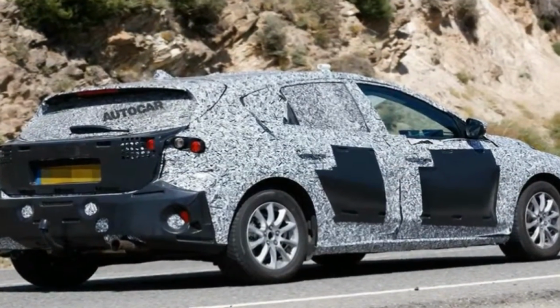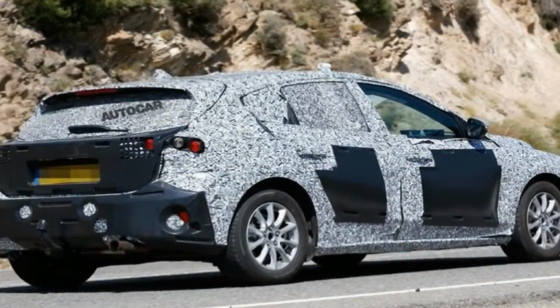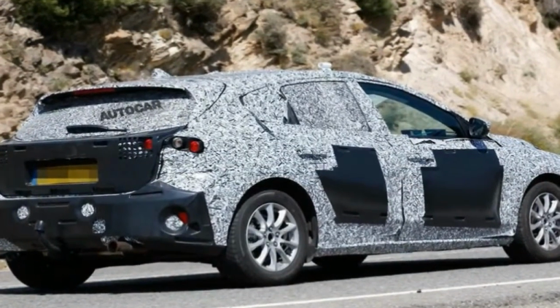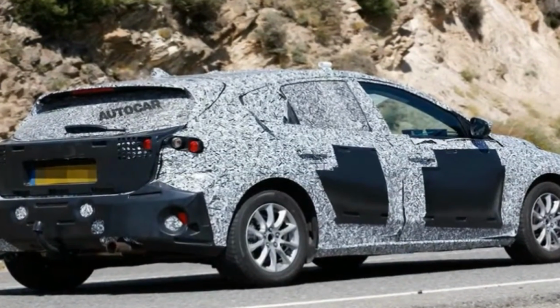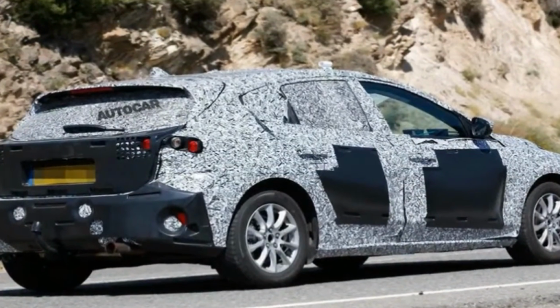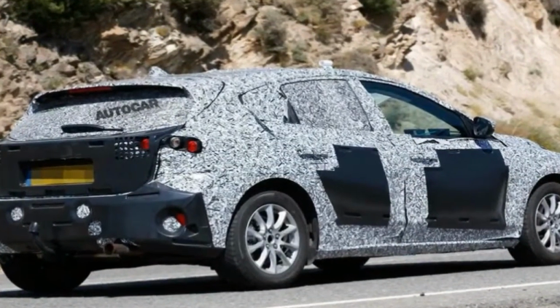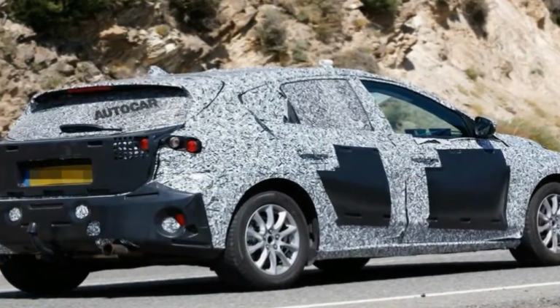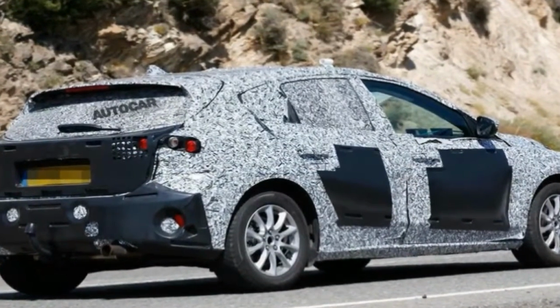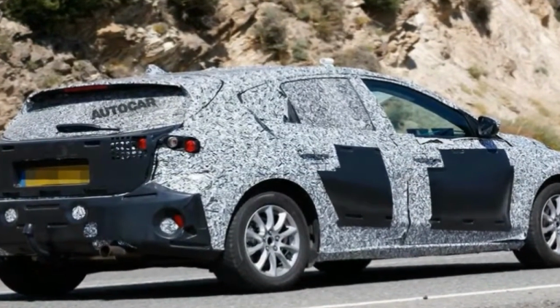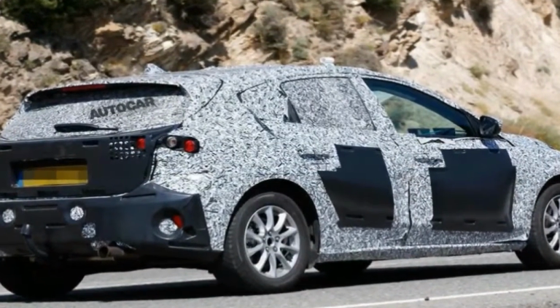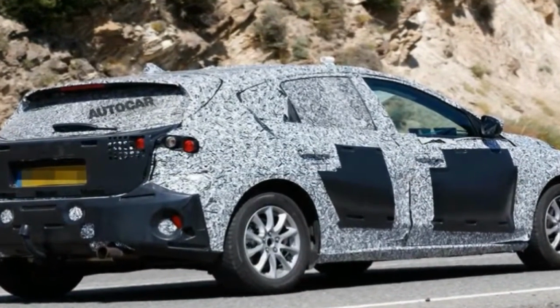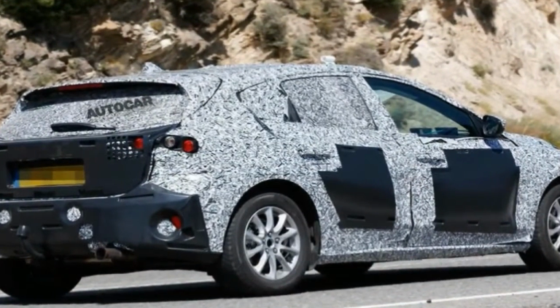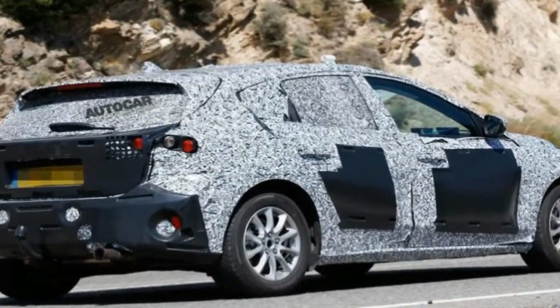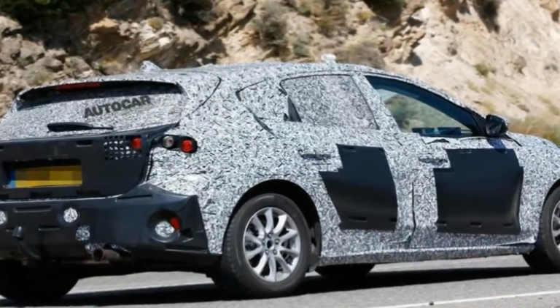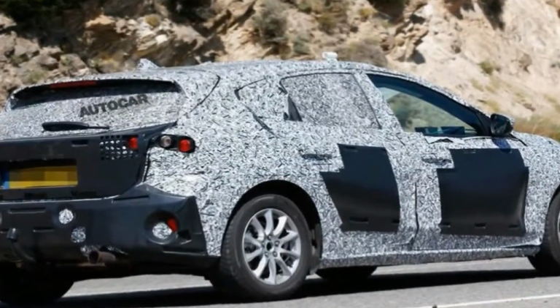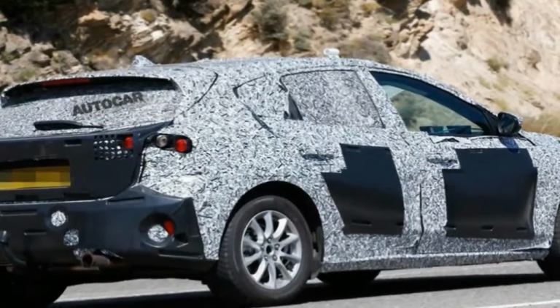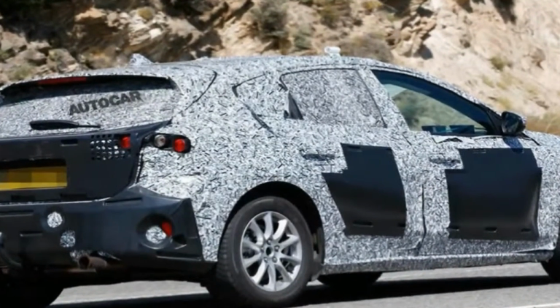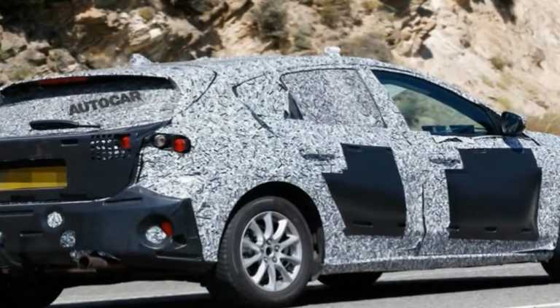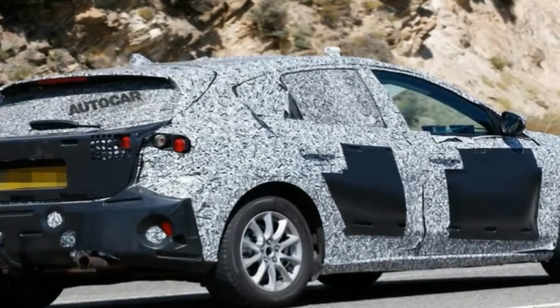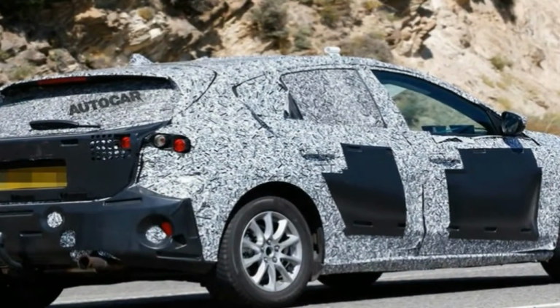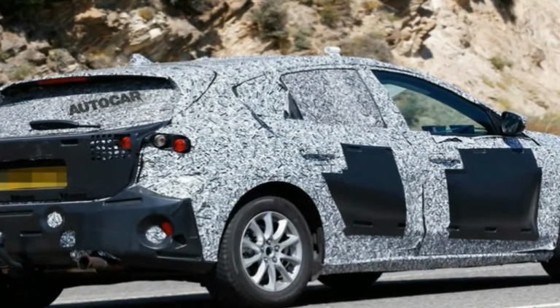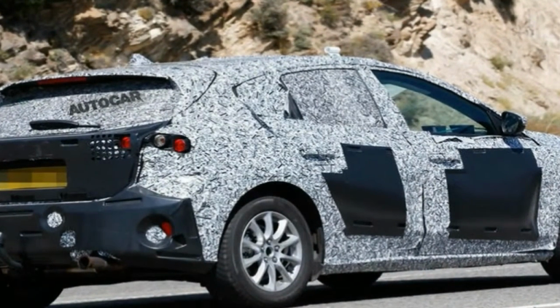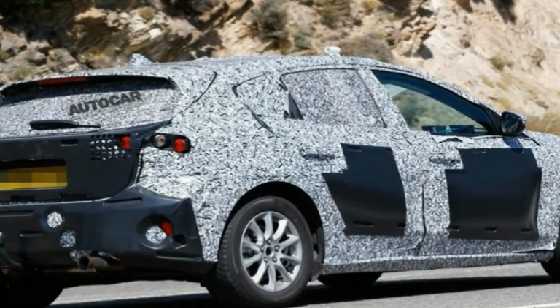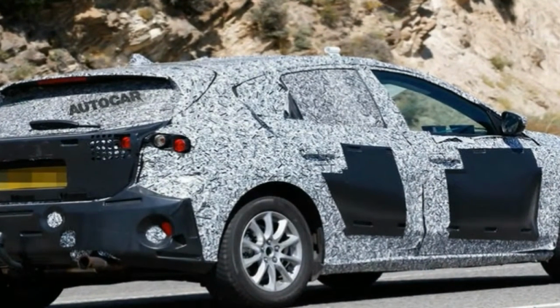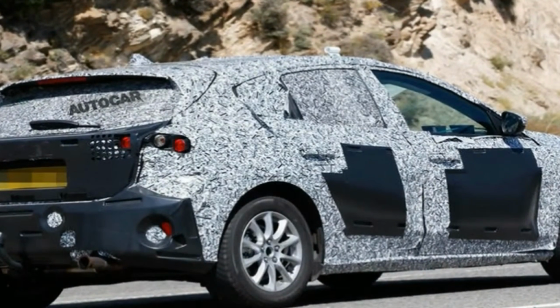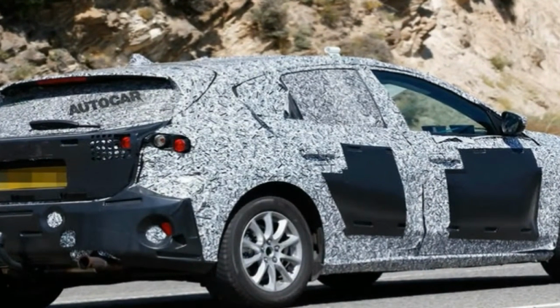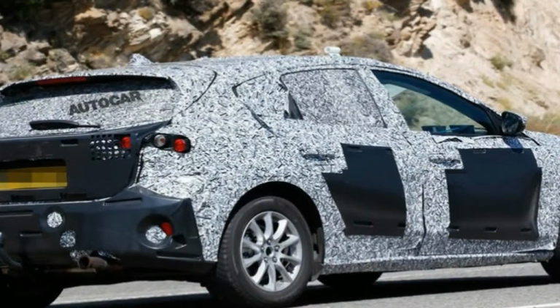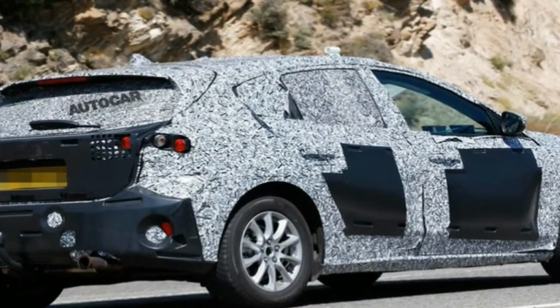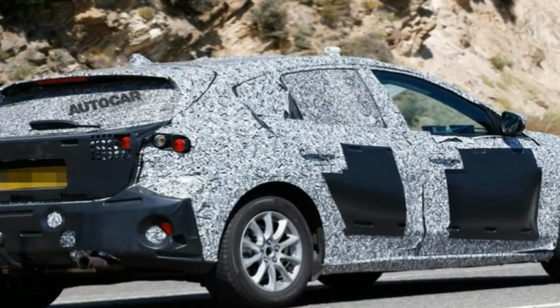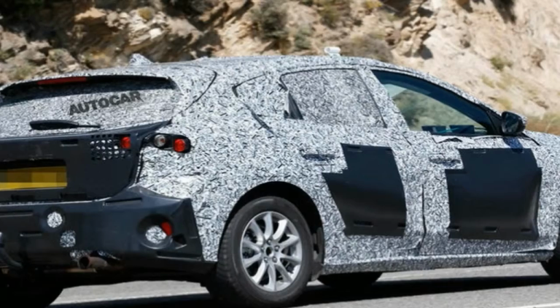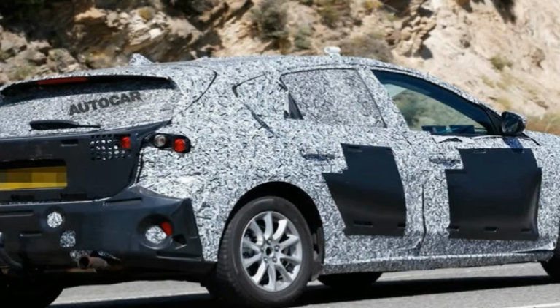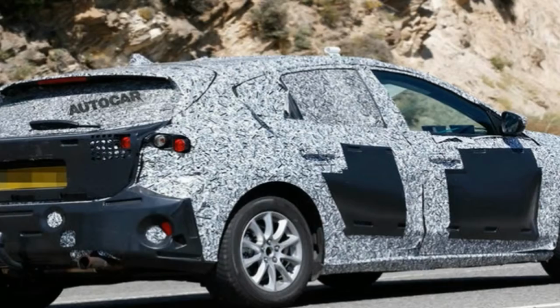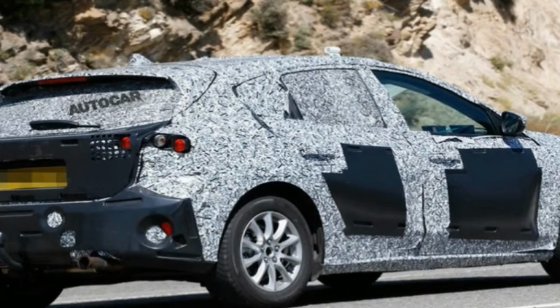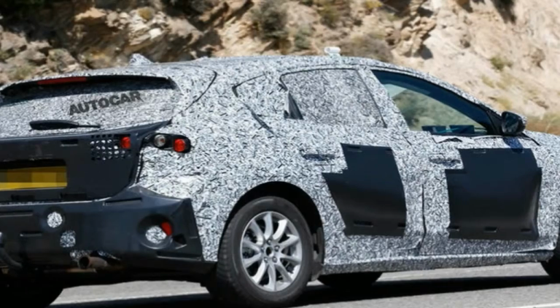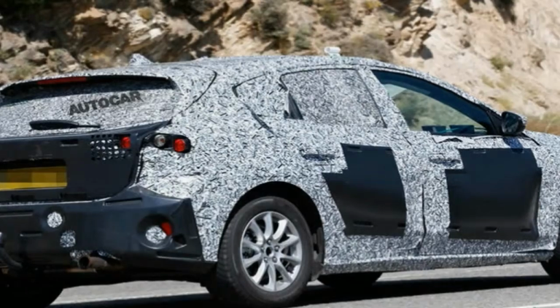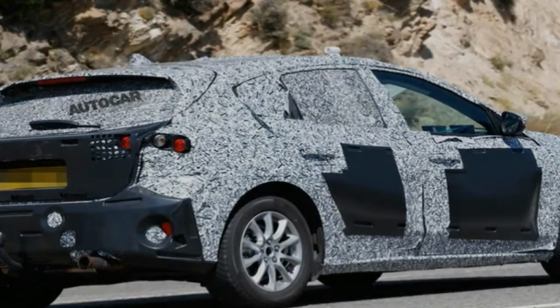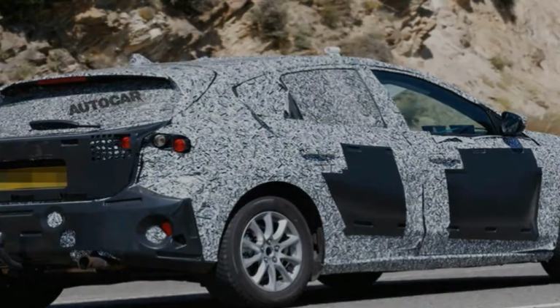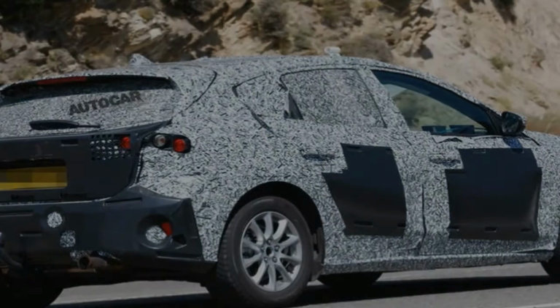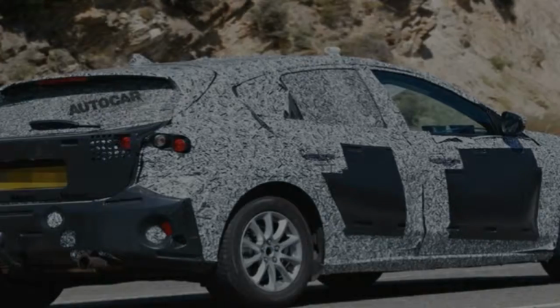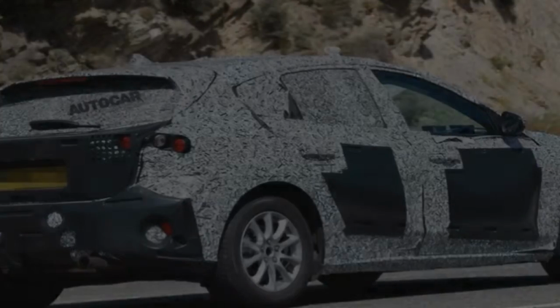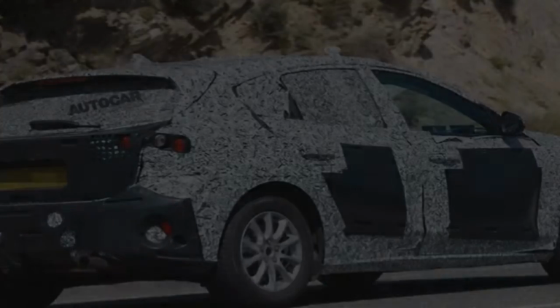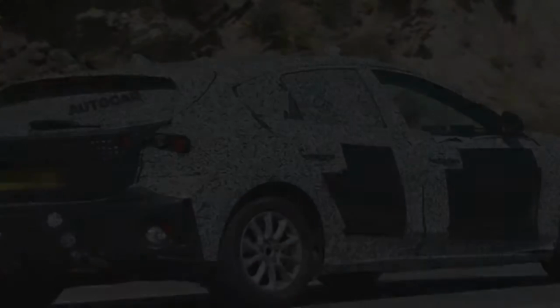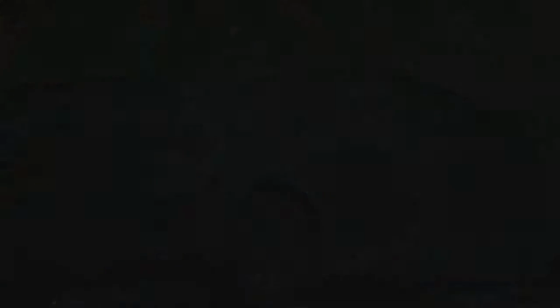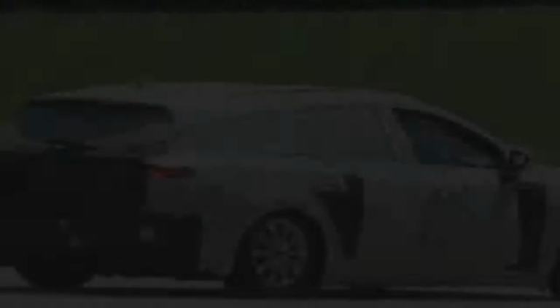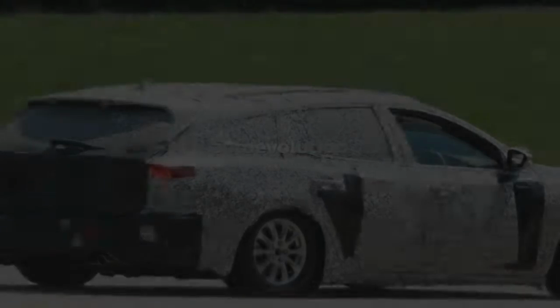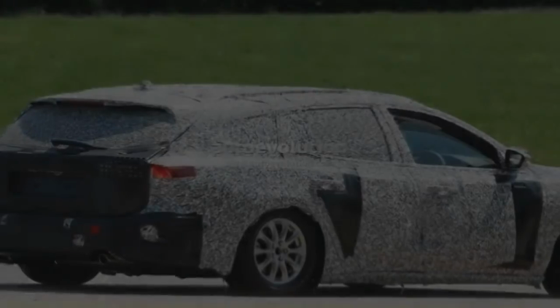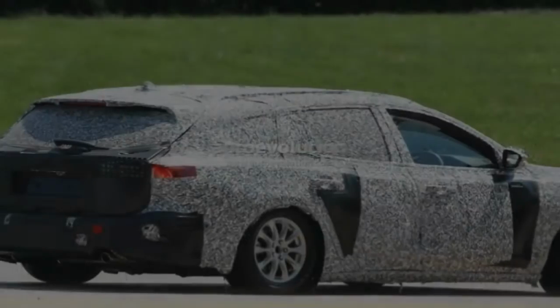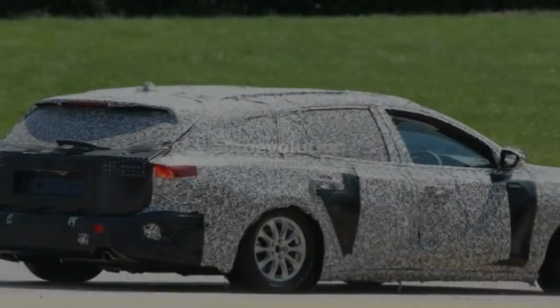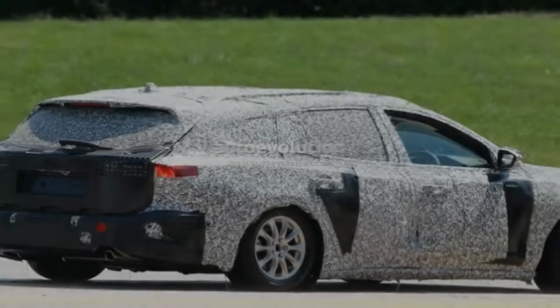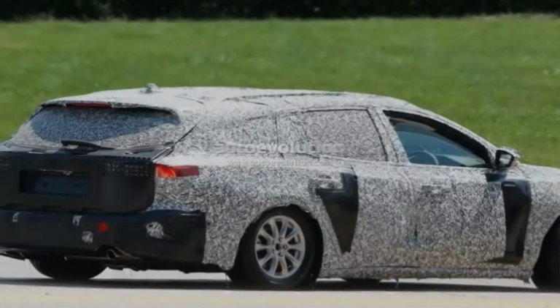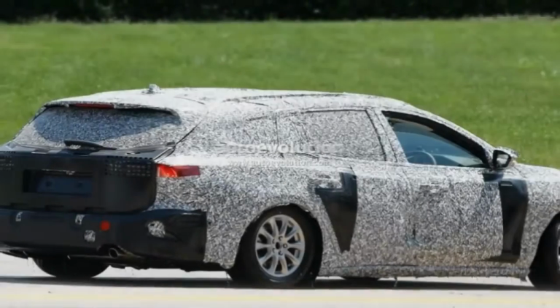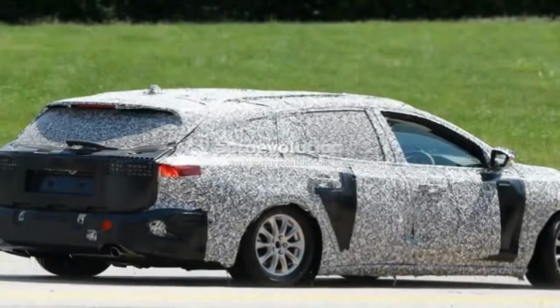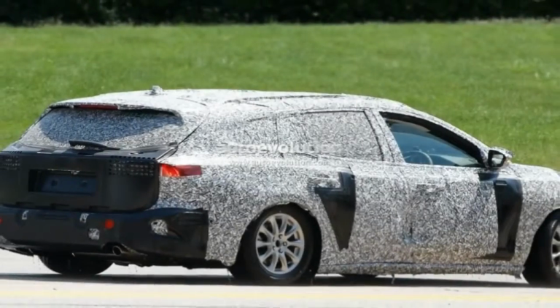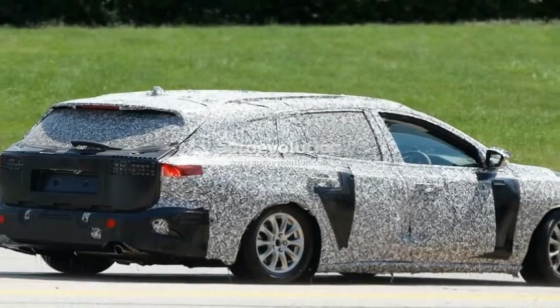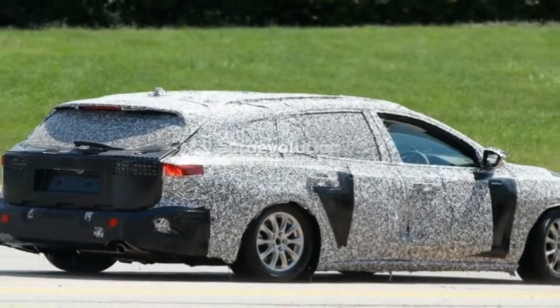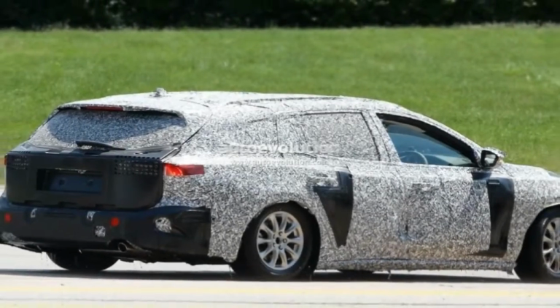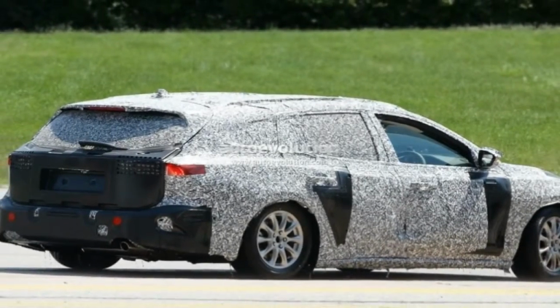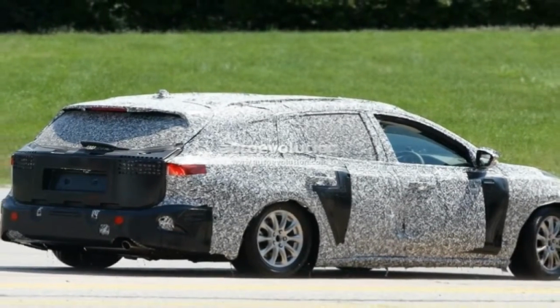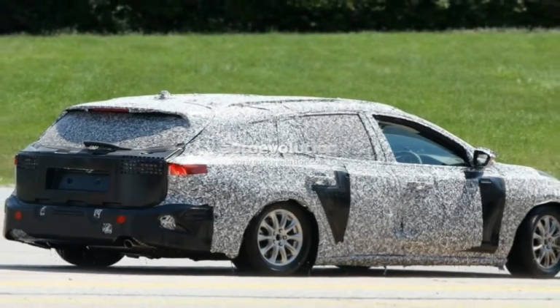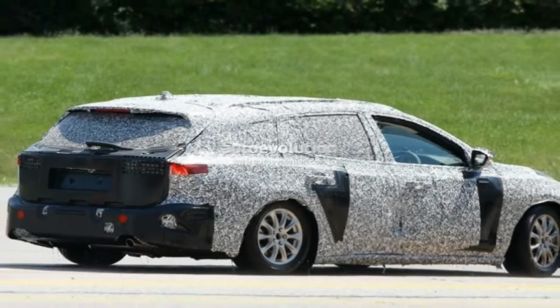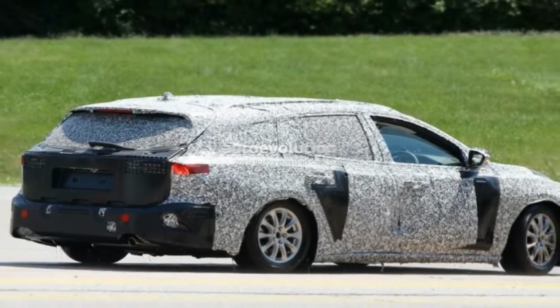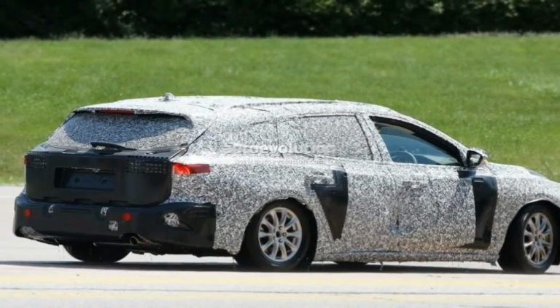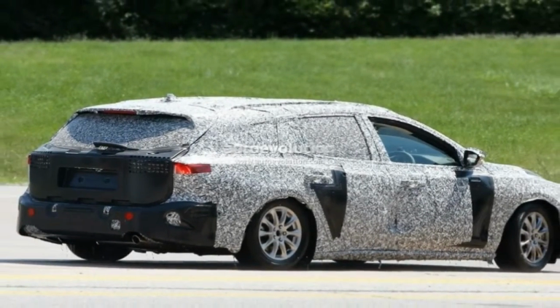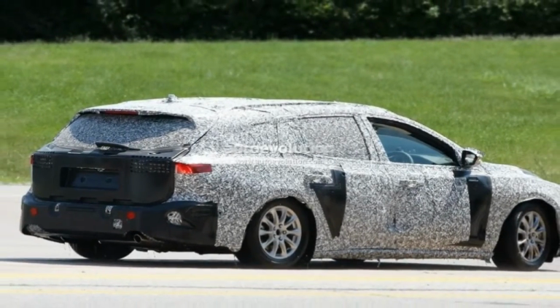Down below, the lower body line is aggressive and stands out like a sore thumb. It's not a bad thing, but it is certainly noticeable.